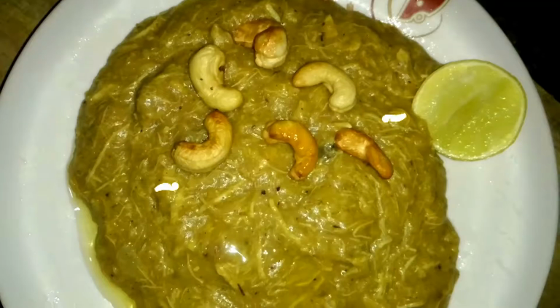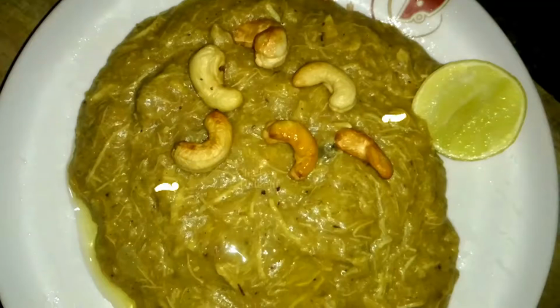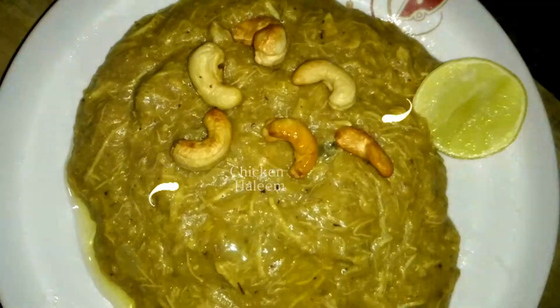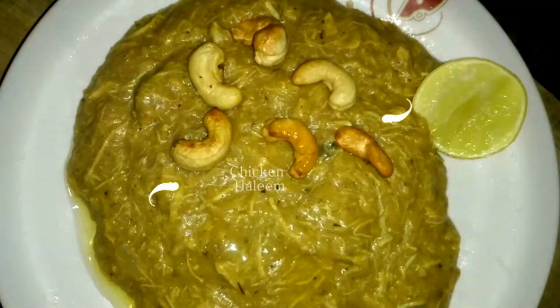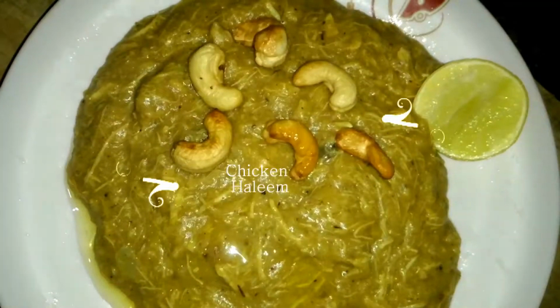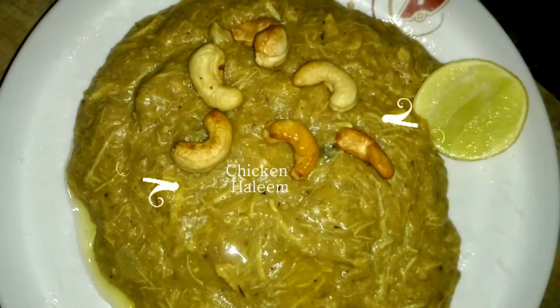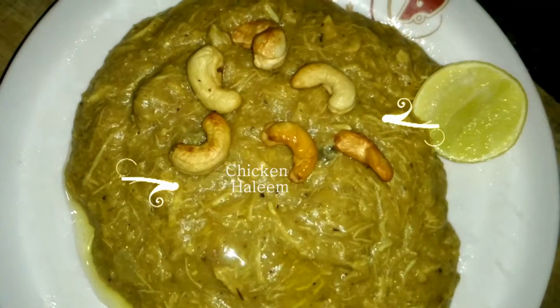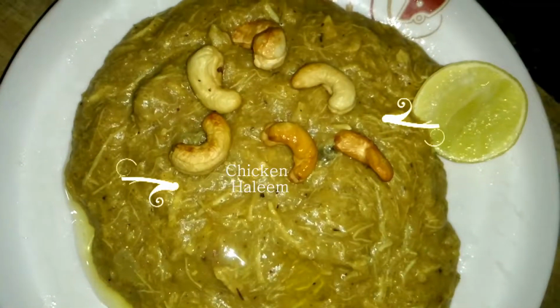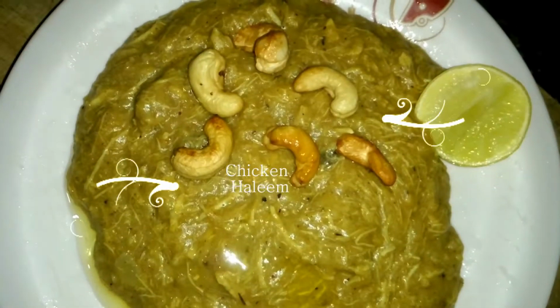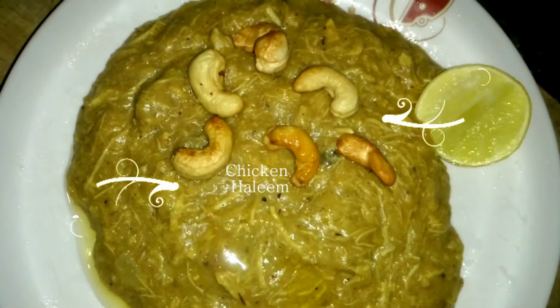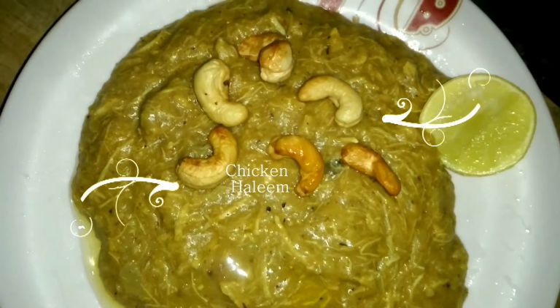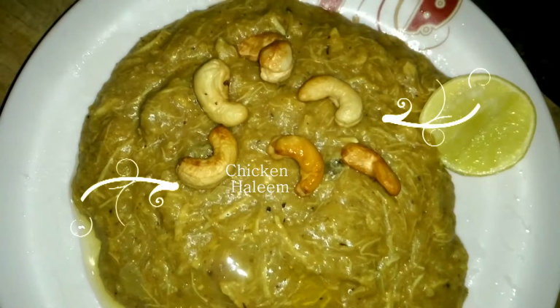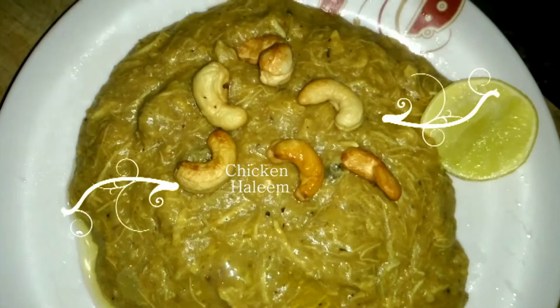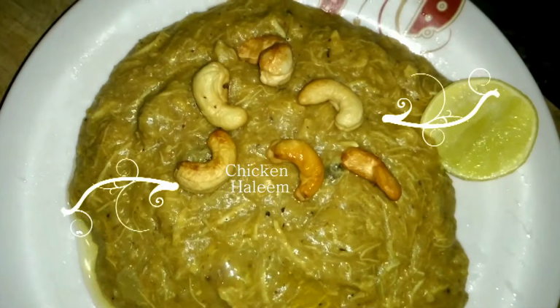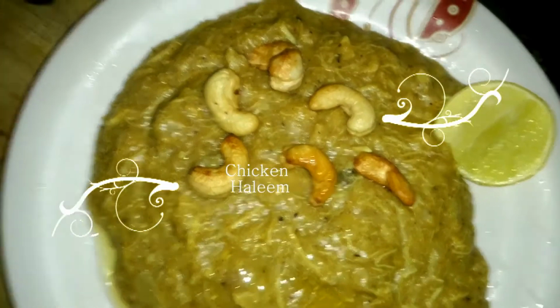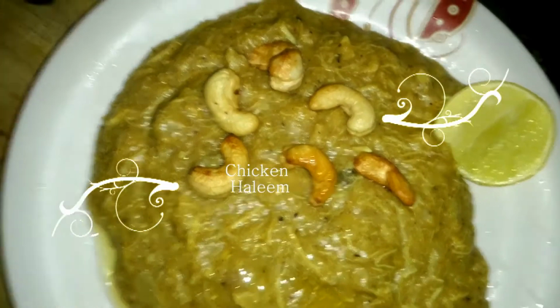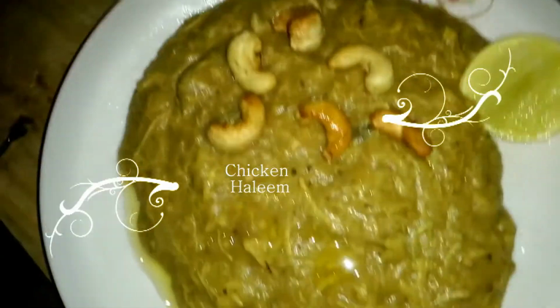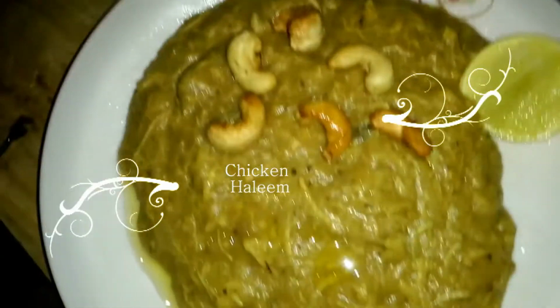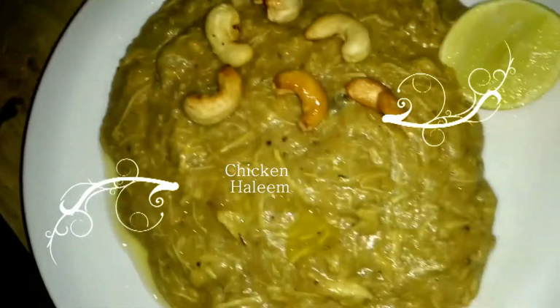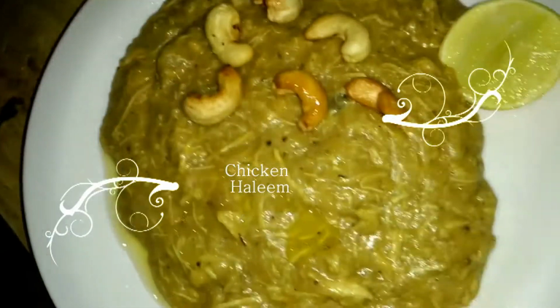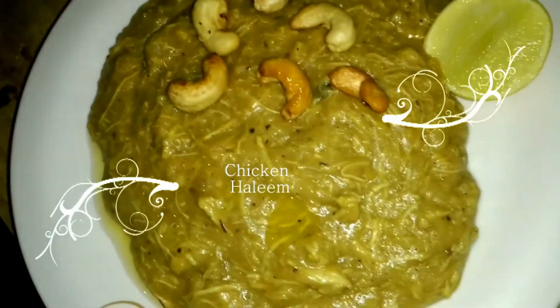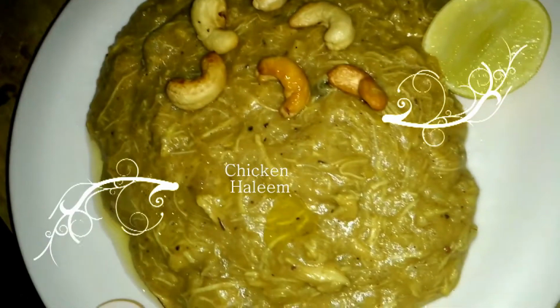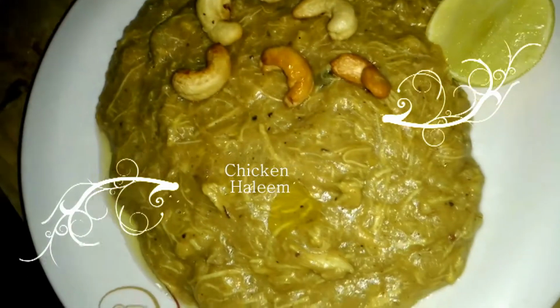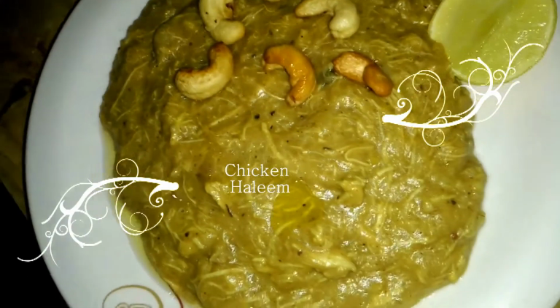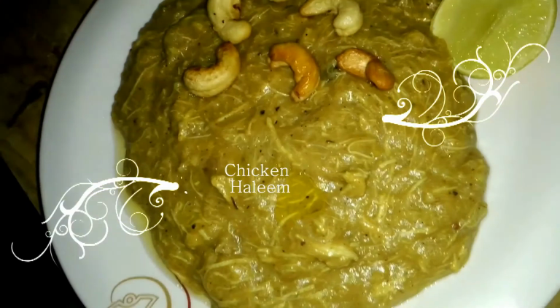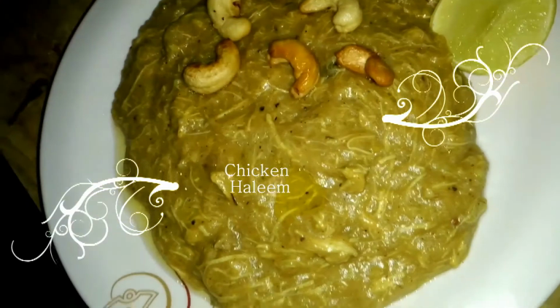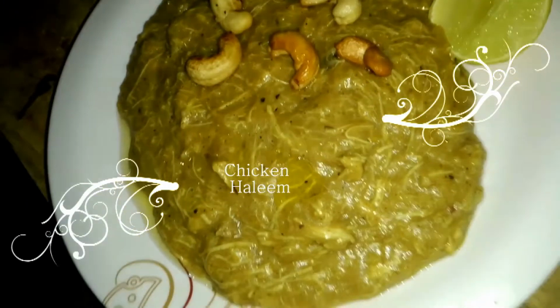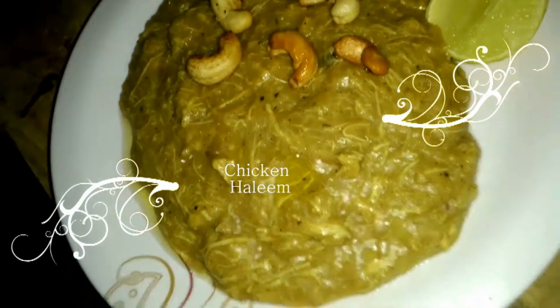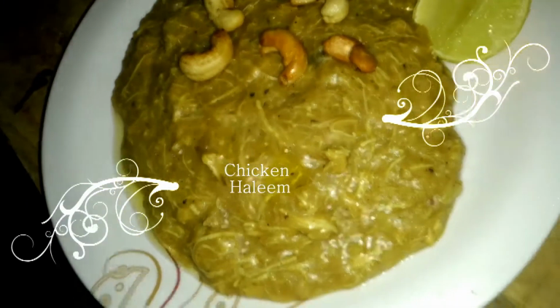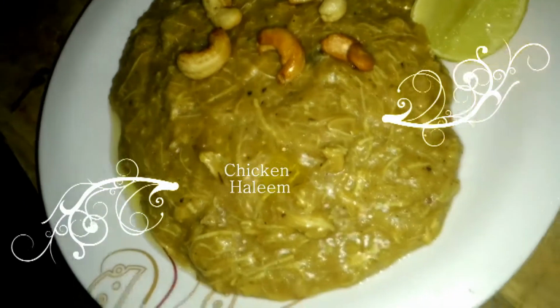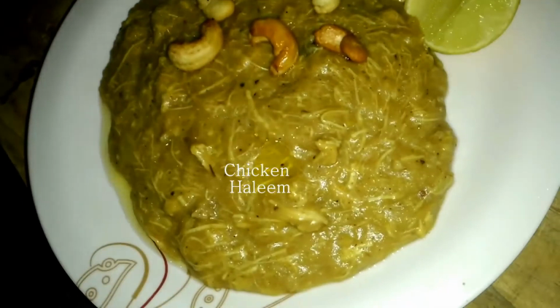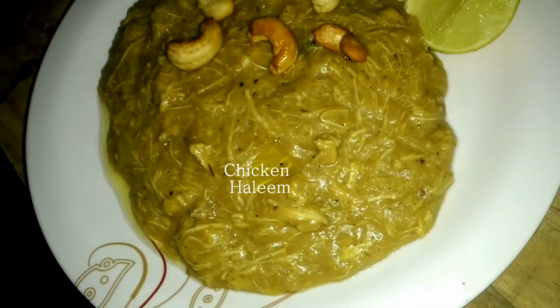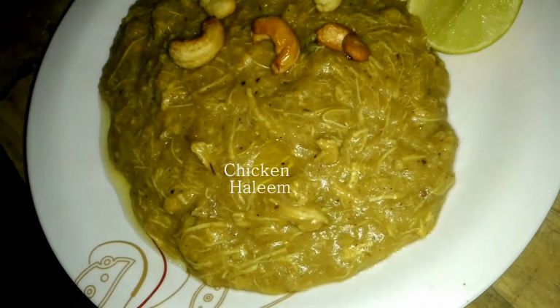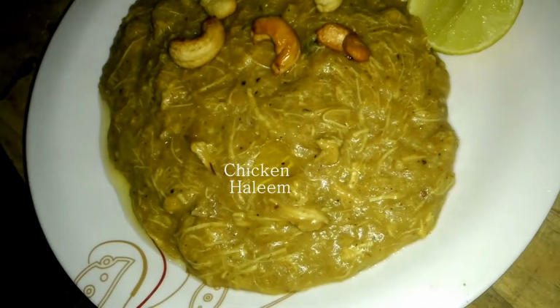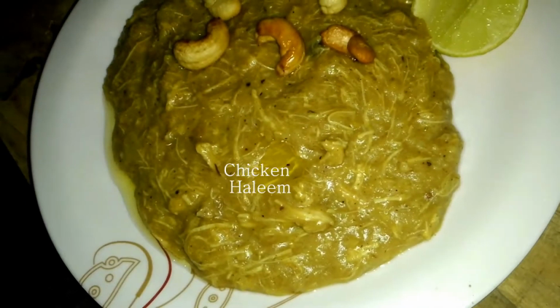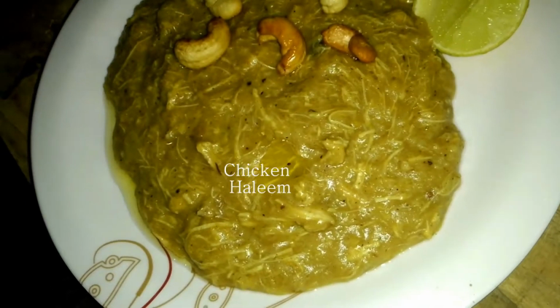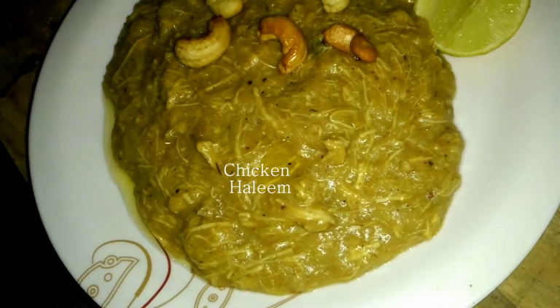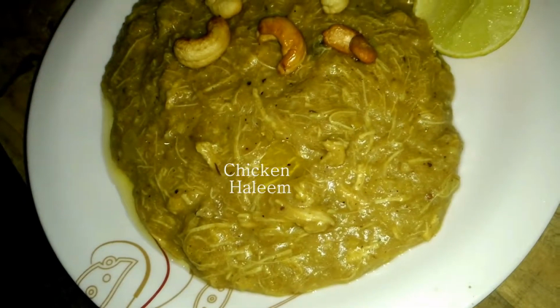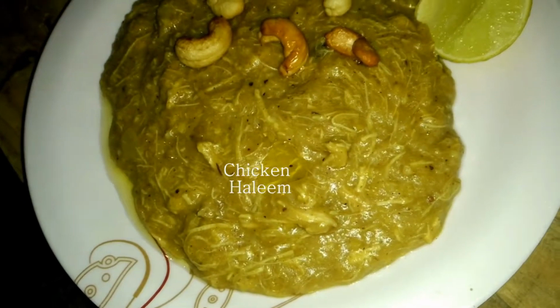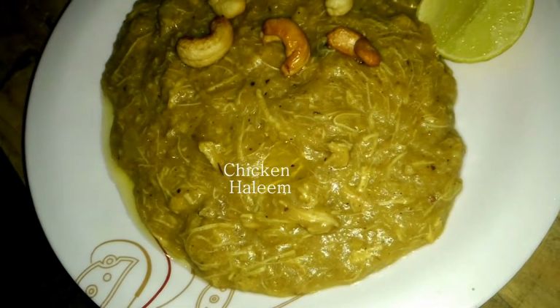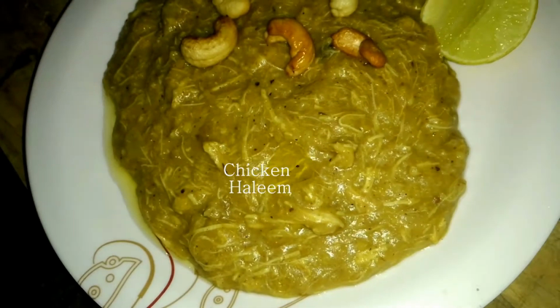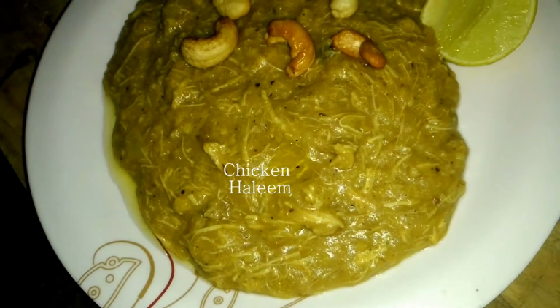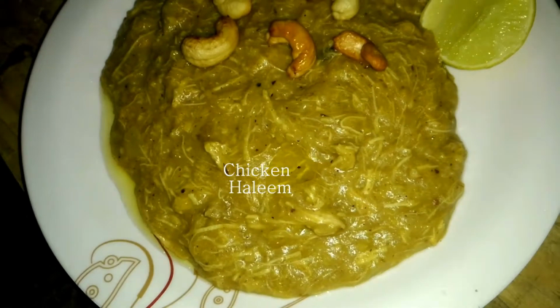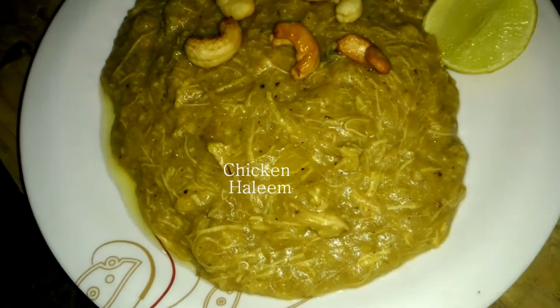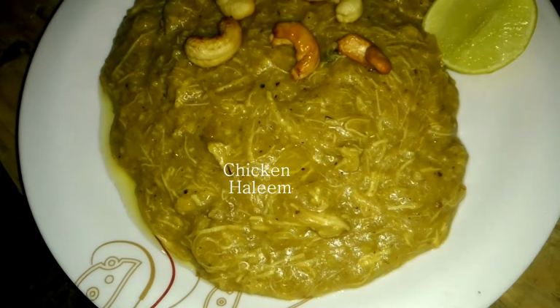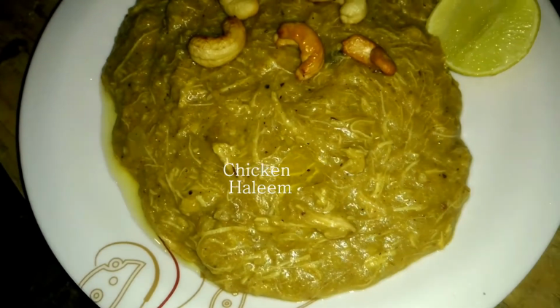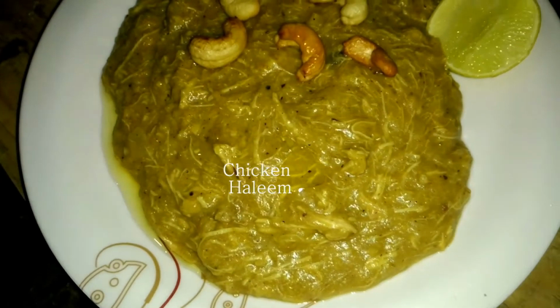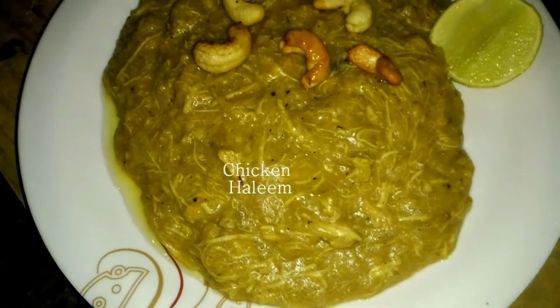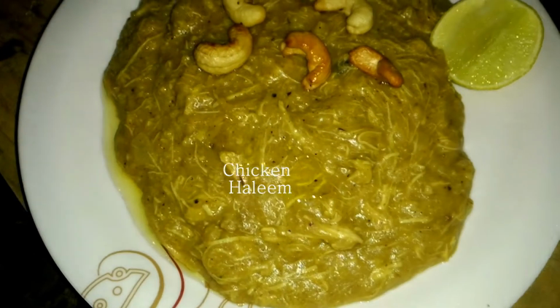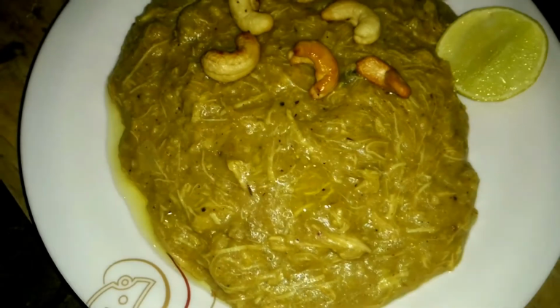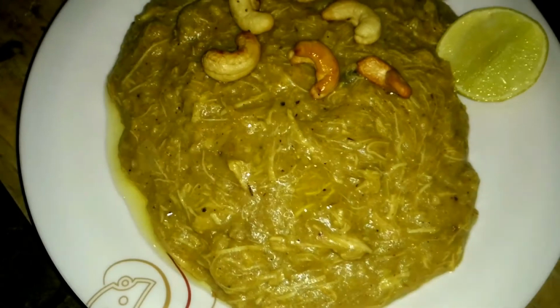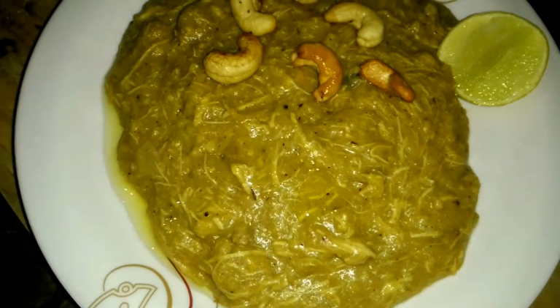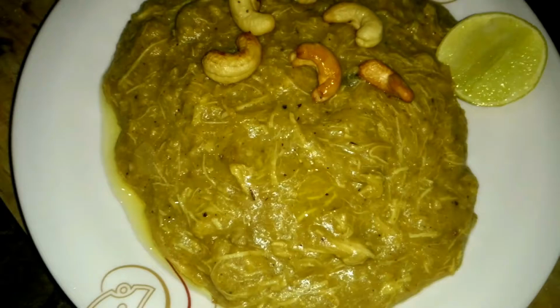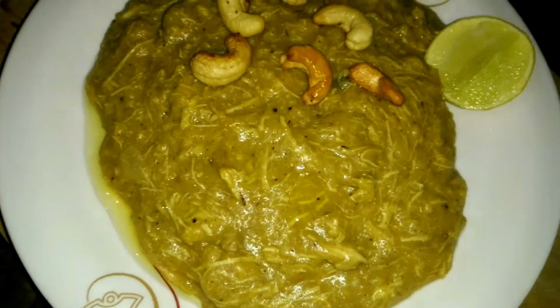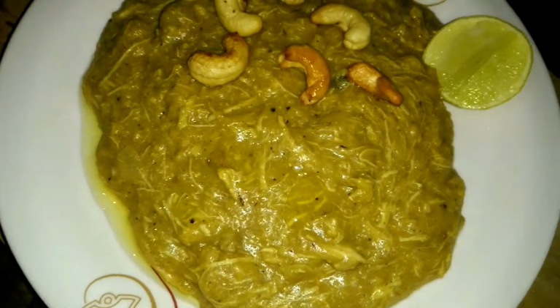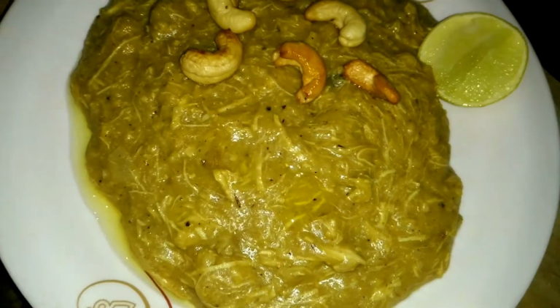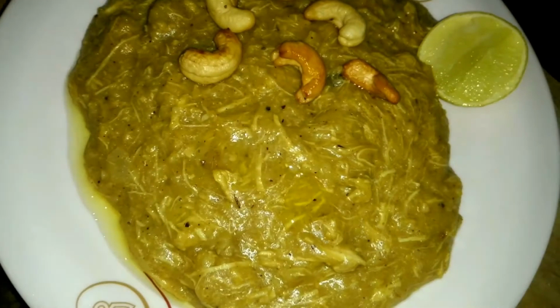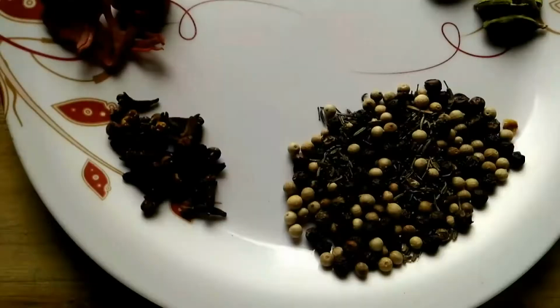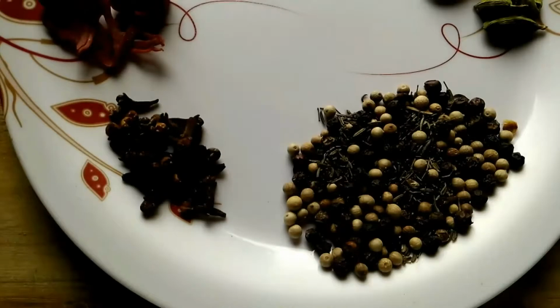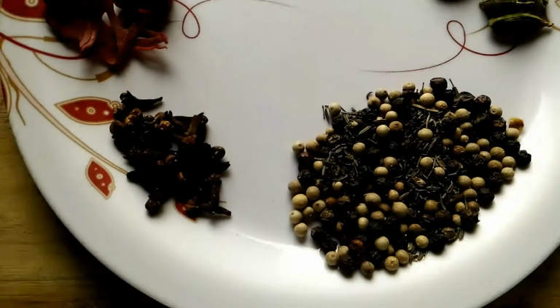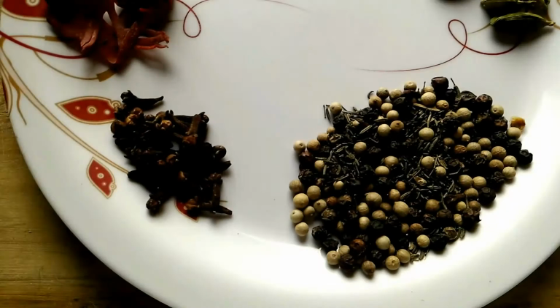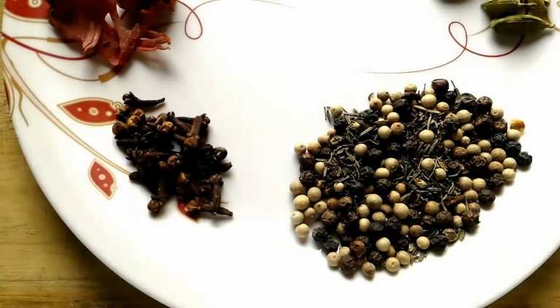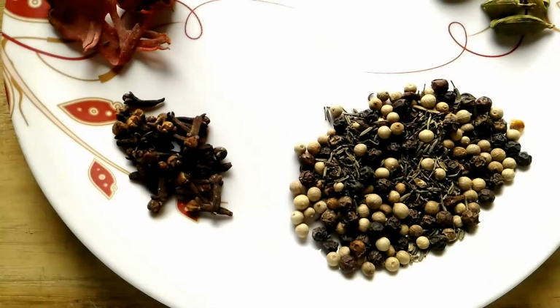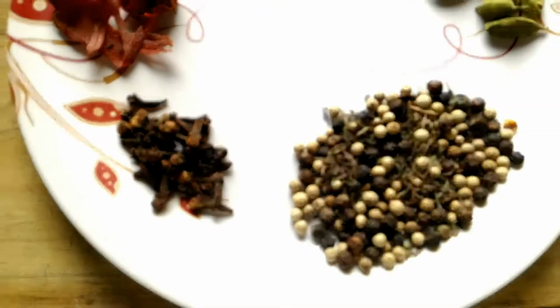Hello friends, welcome to Joy Testy. Today we are going to cook chicken halim. Now the ingredients are, anti-clockwise: